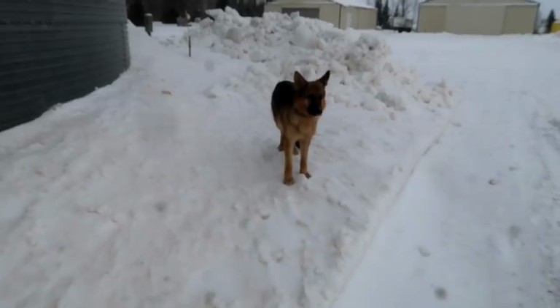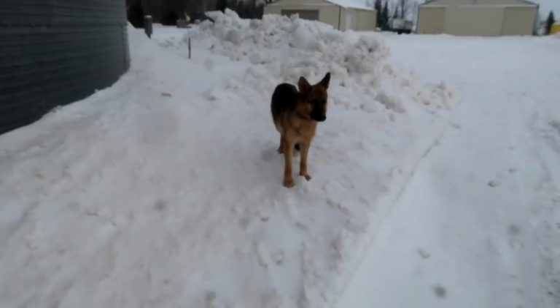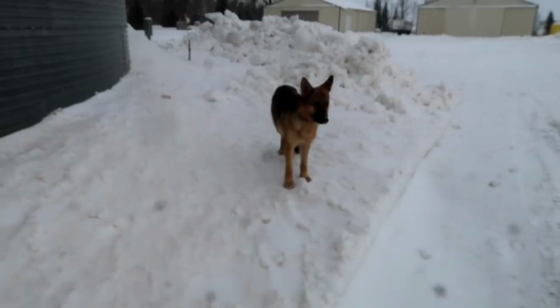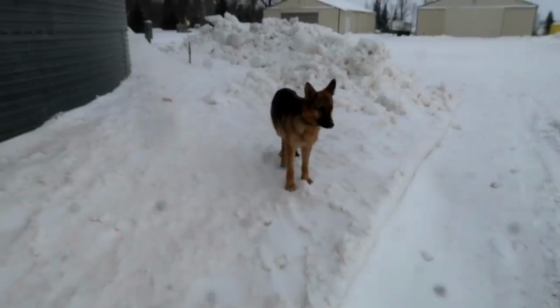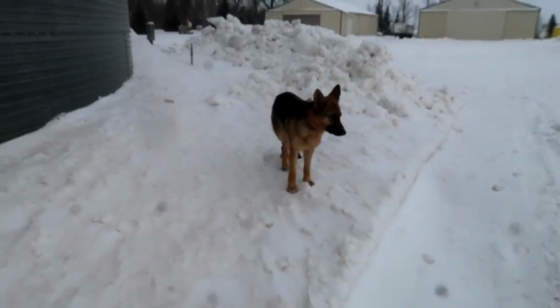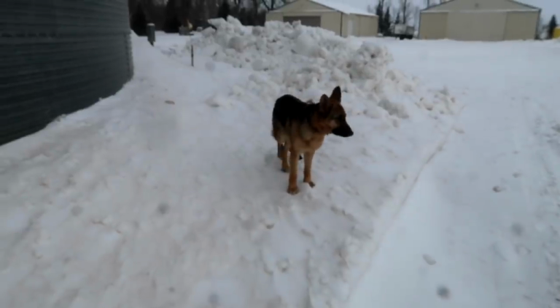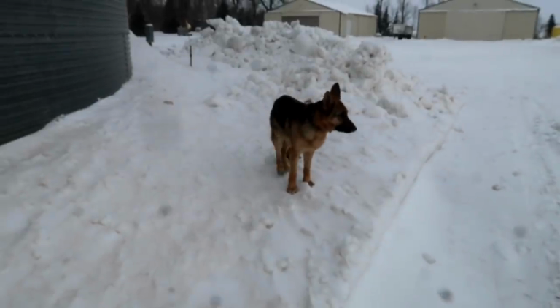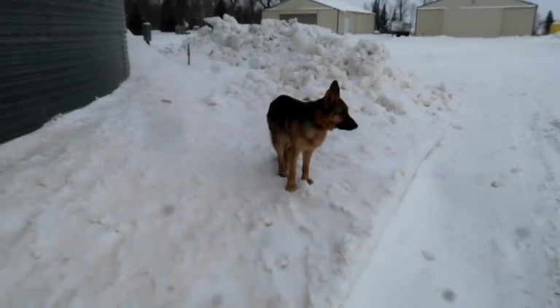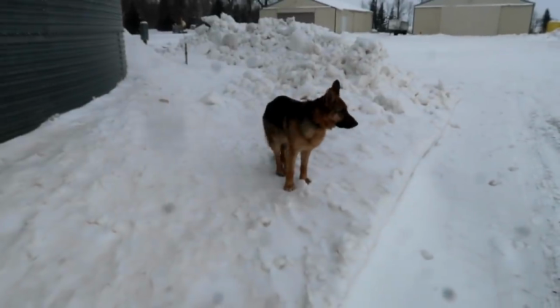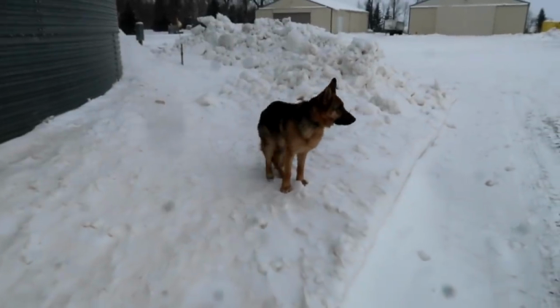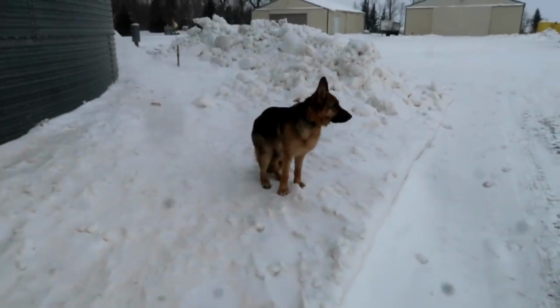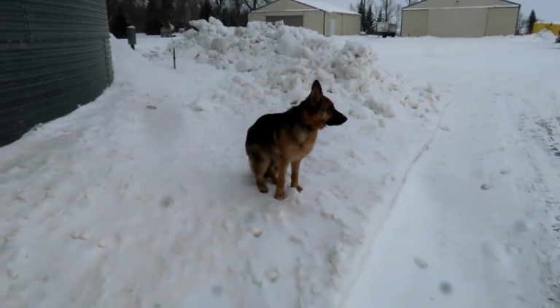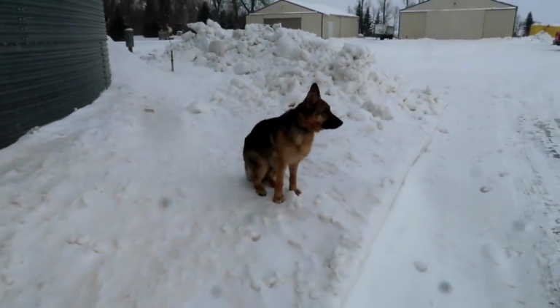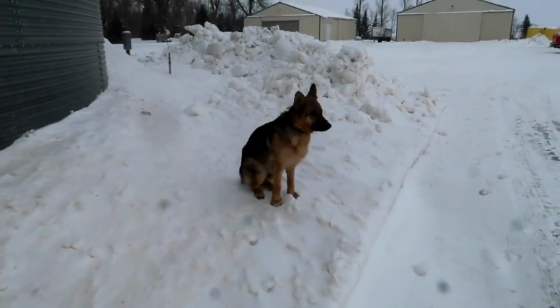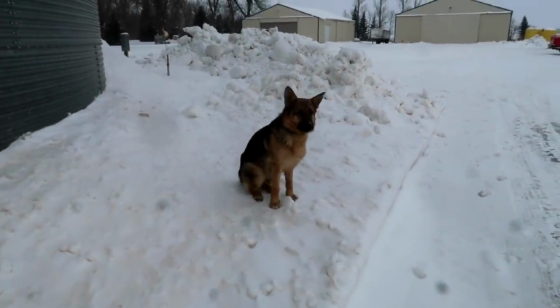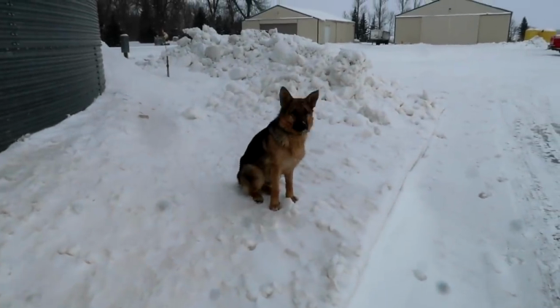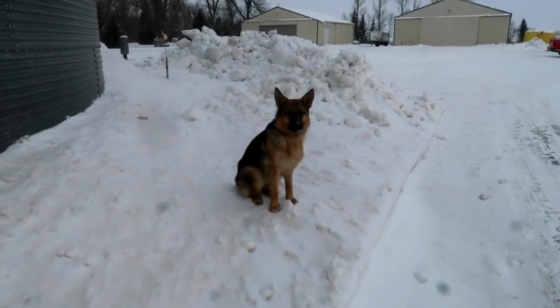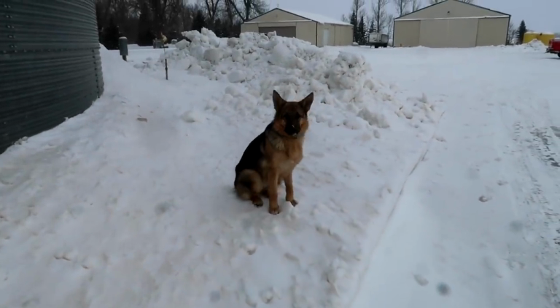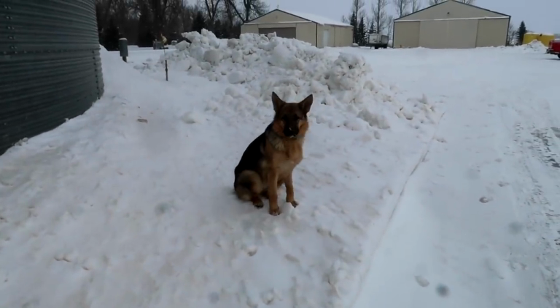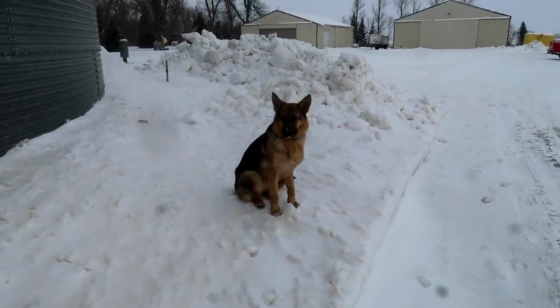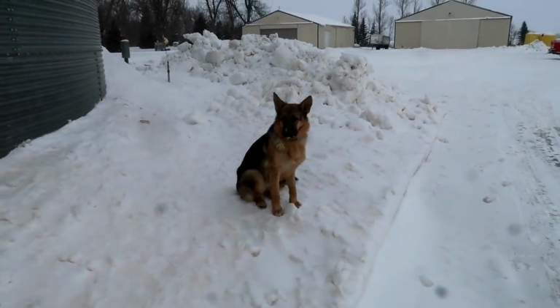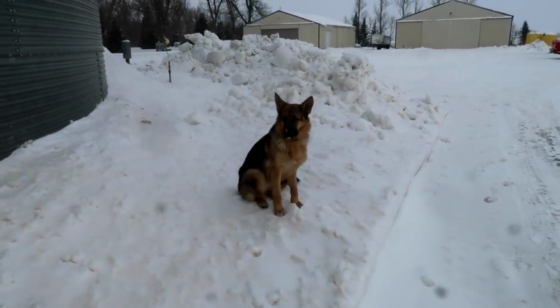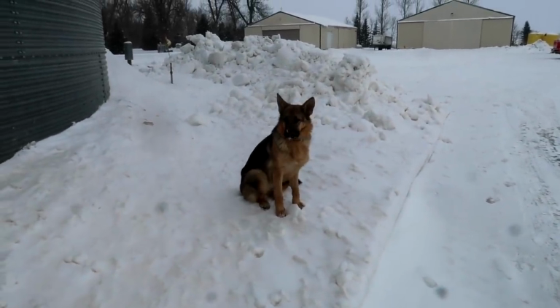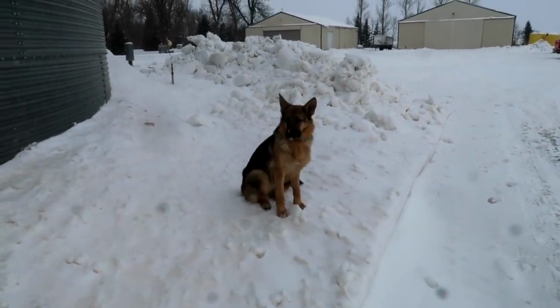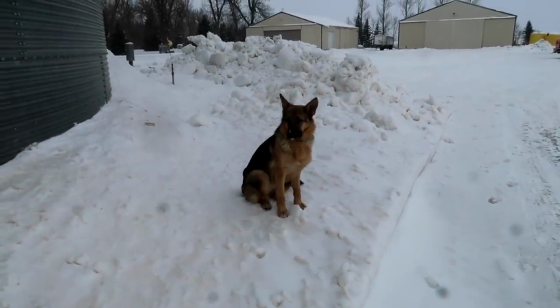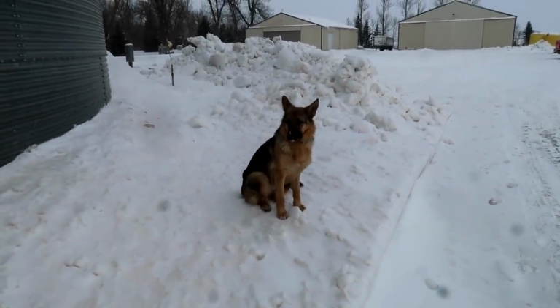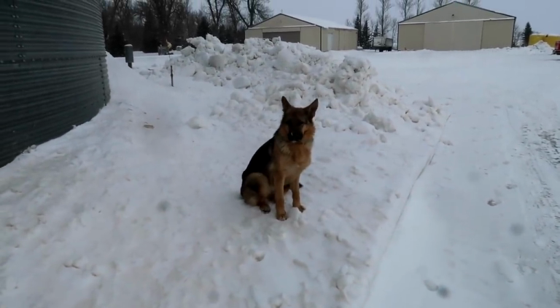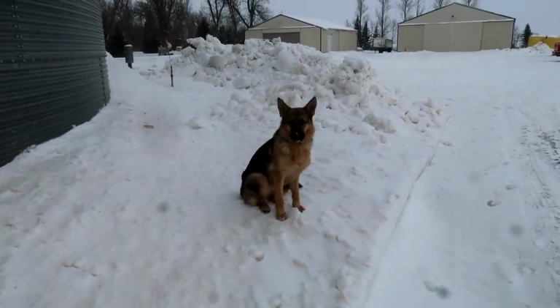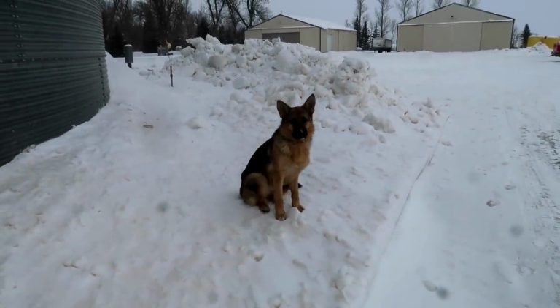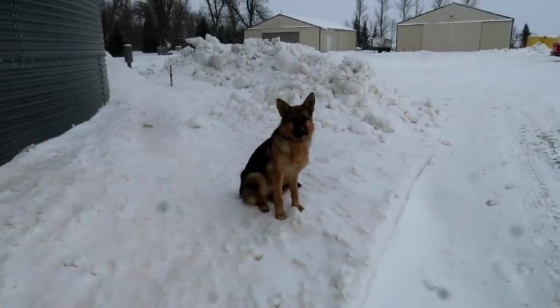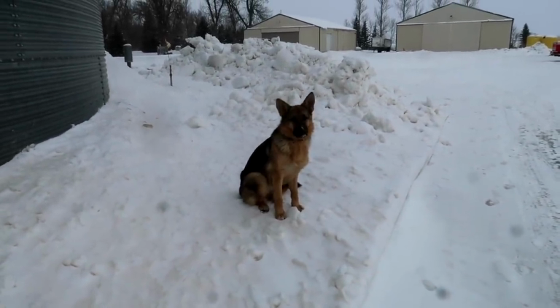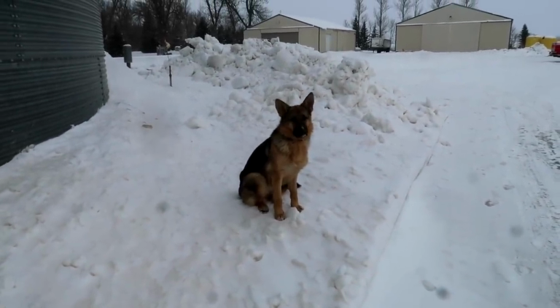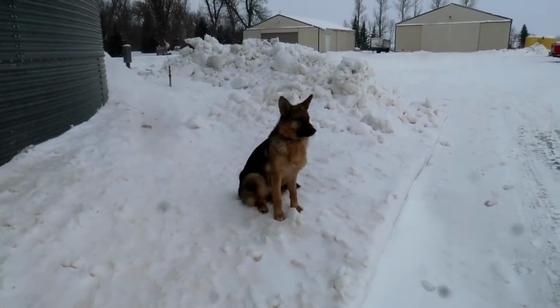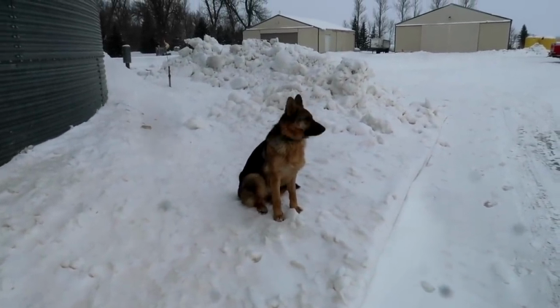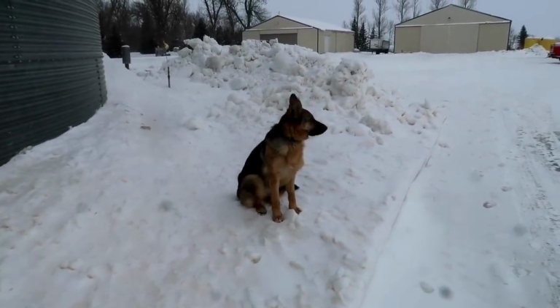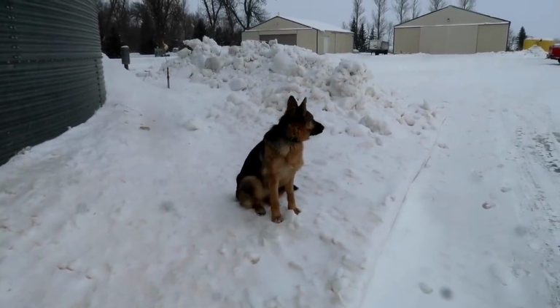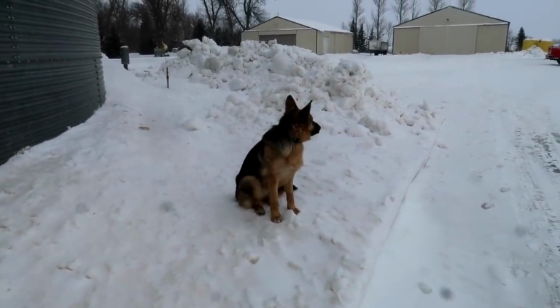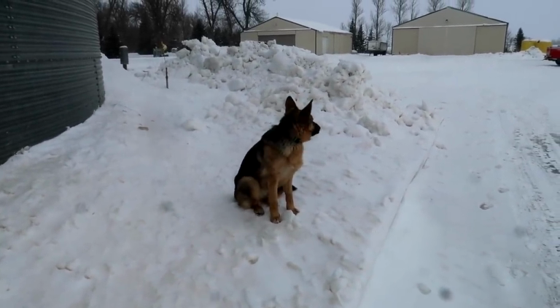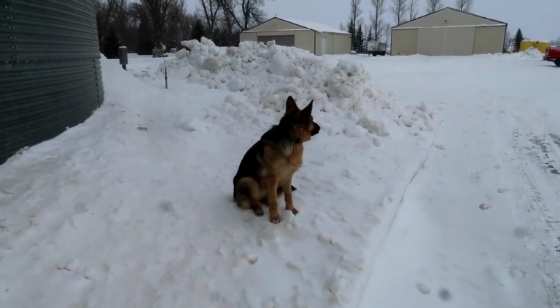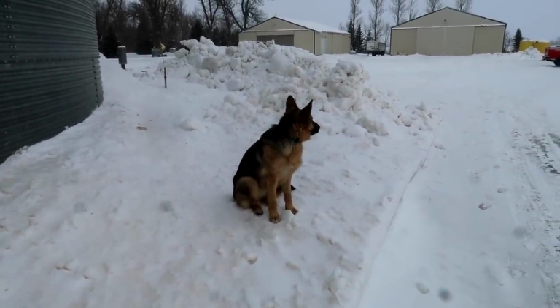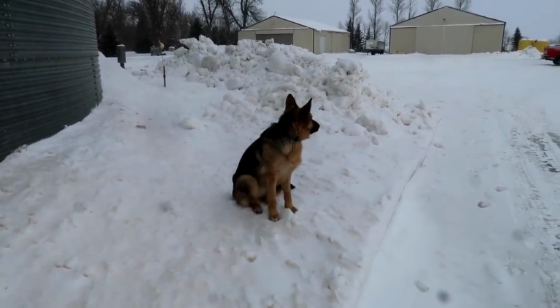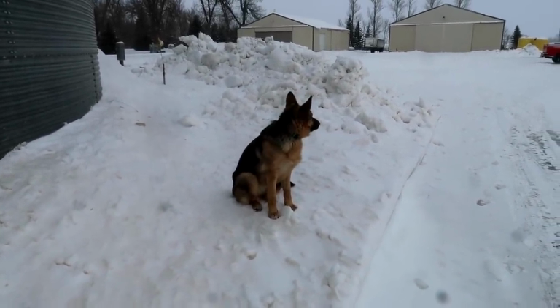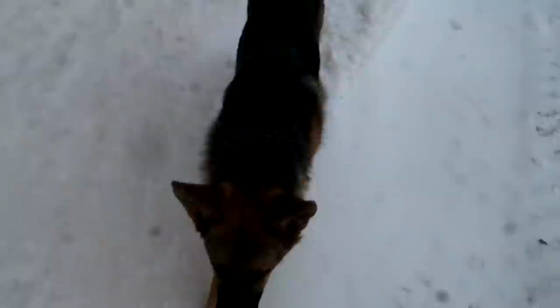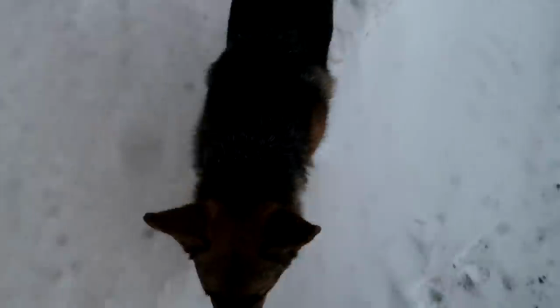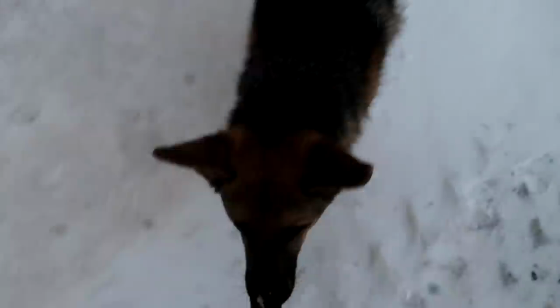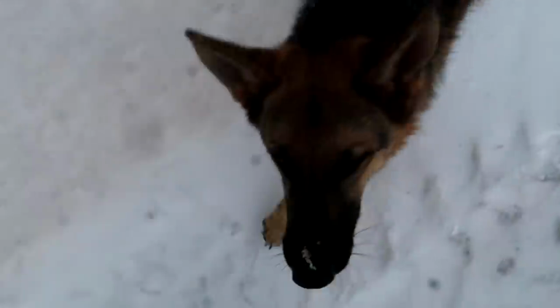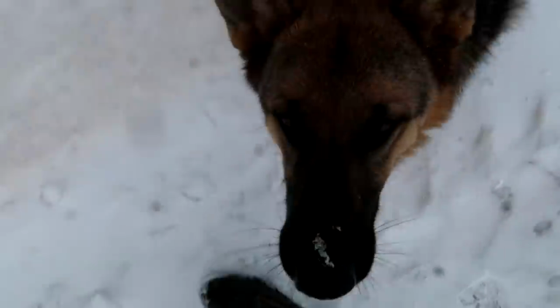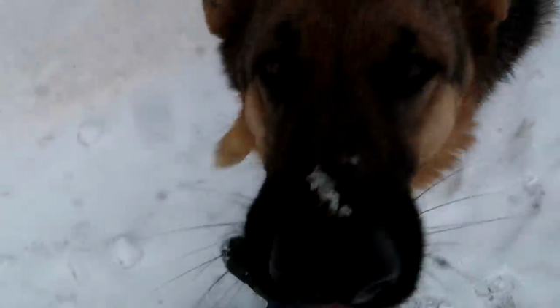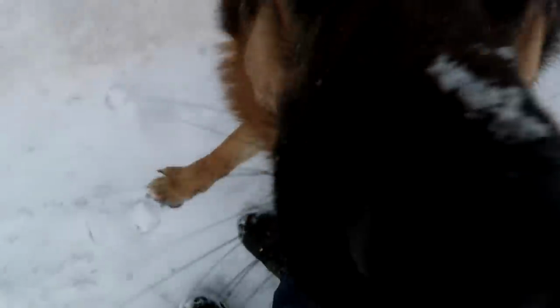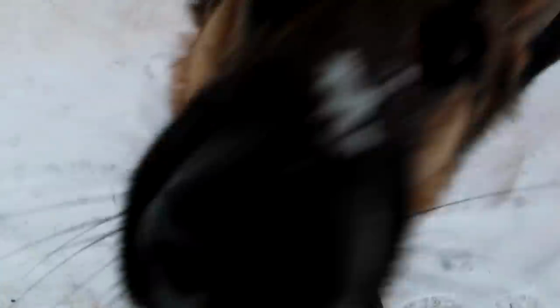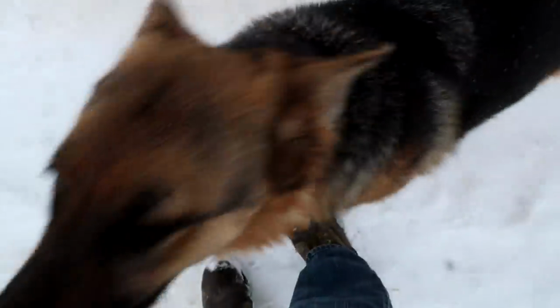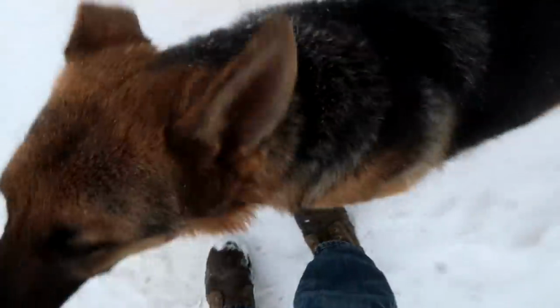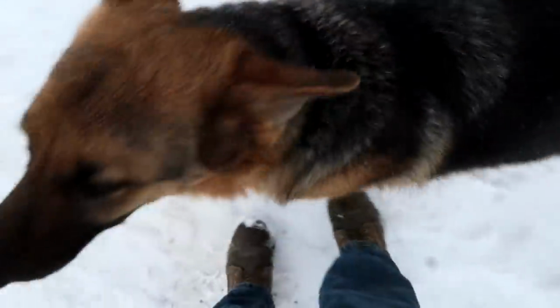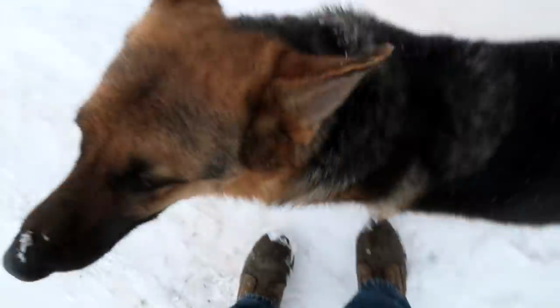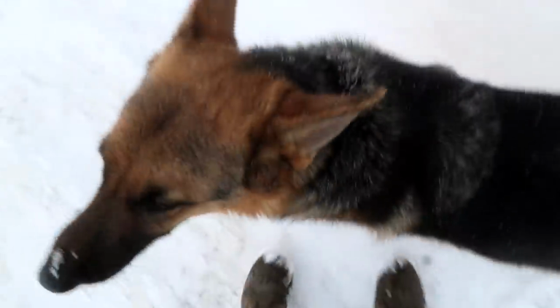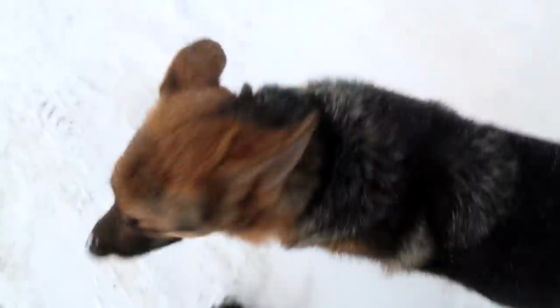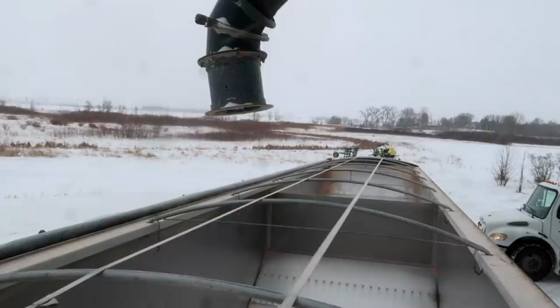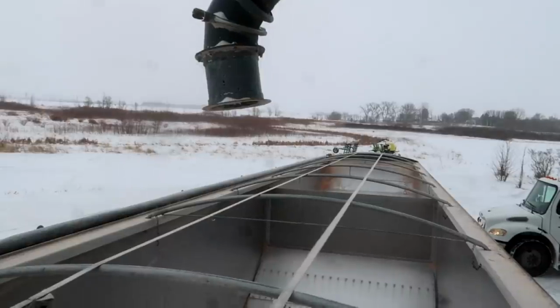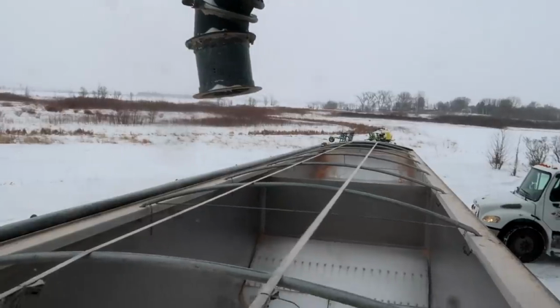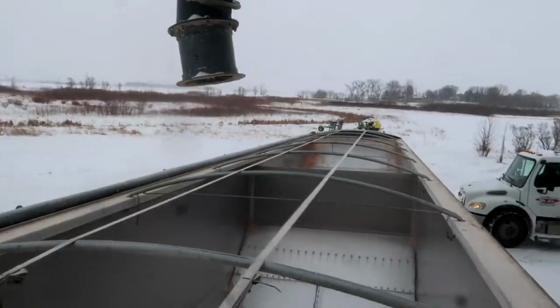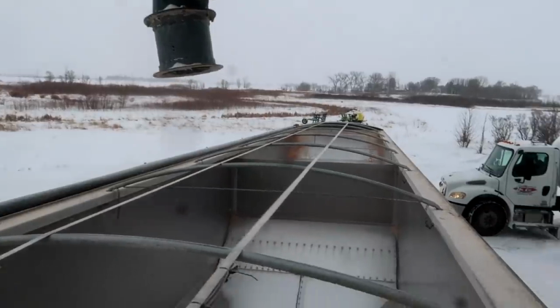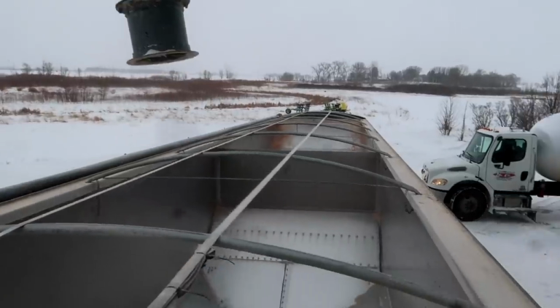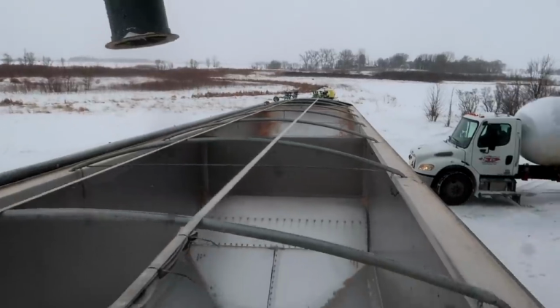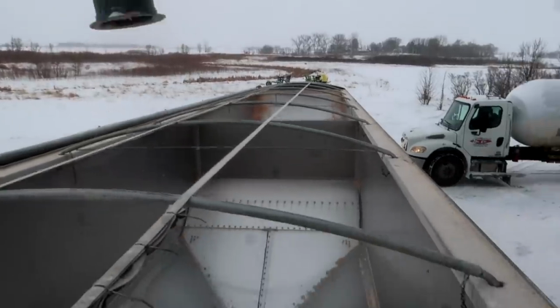What do you think, Anna? I mean, you've seen empty trucks. Anna, what do you think? Uh, no comment. That's pretty close.